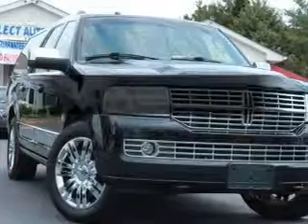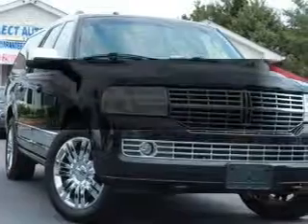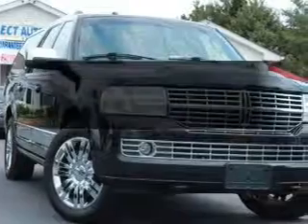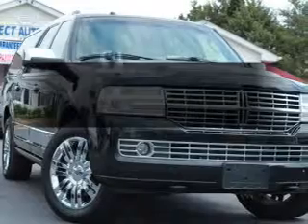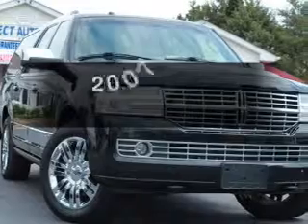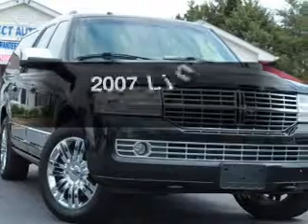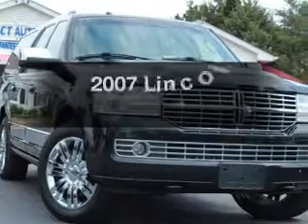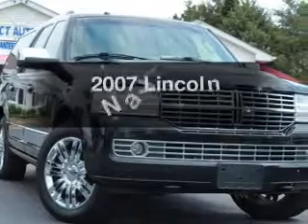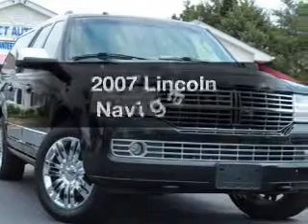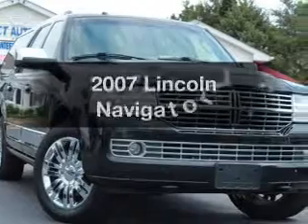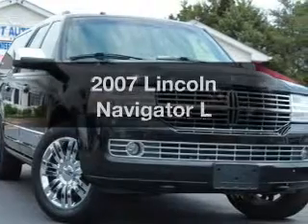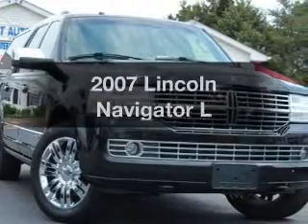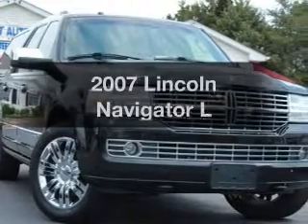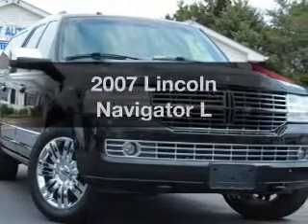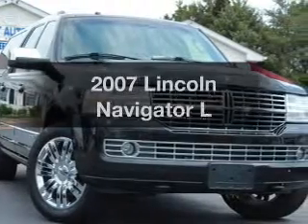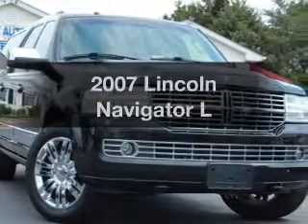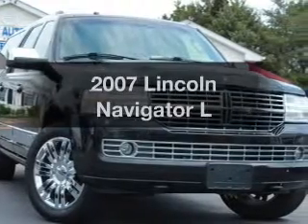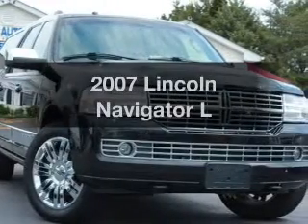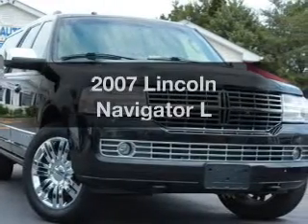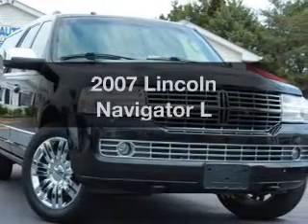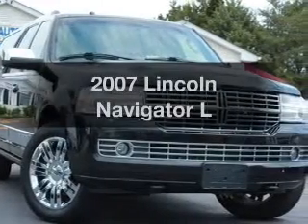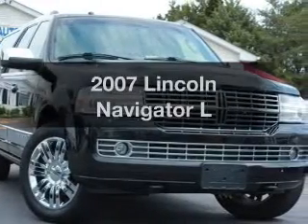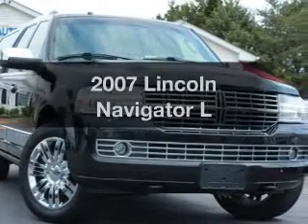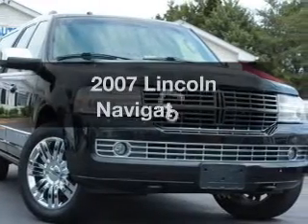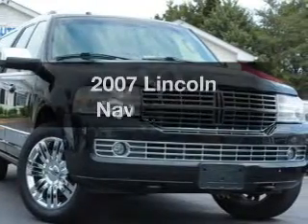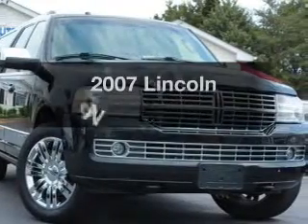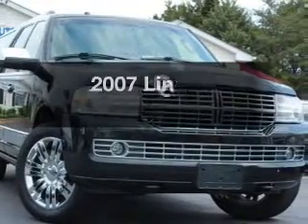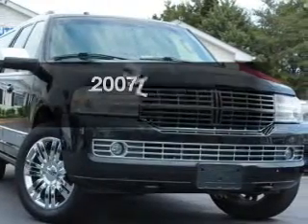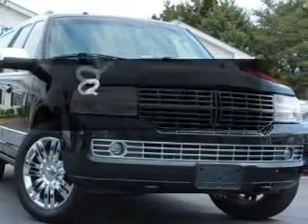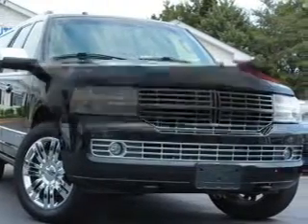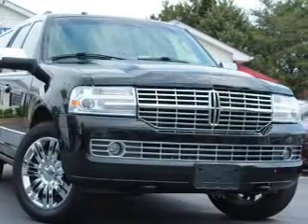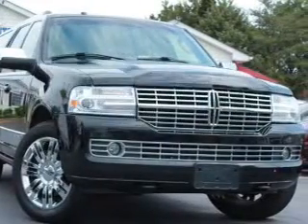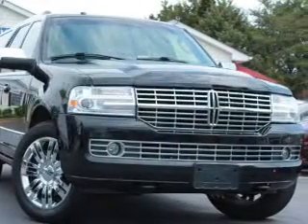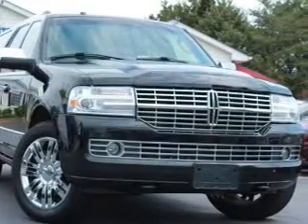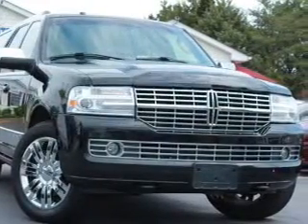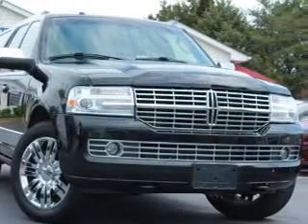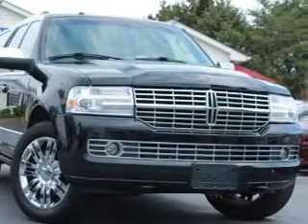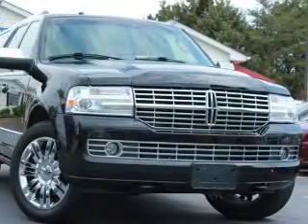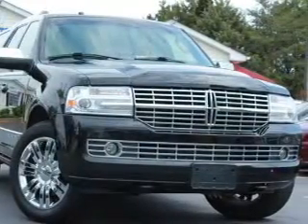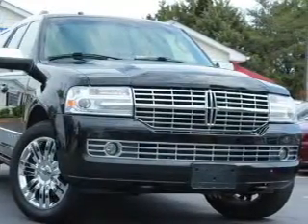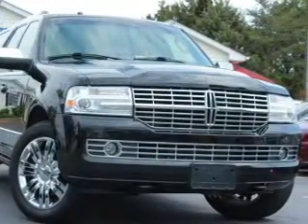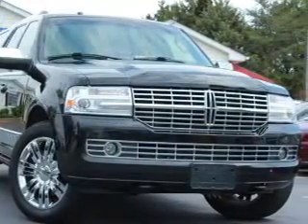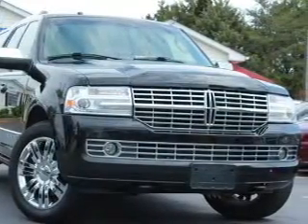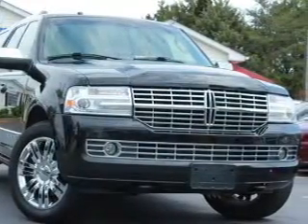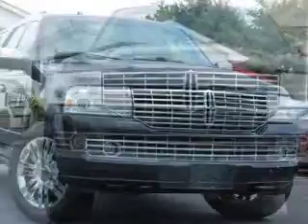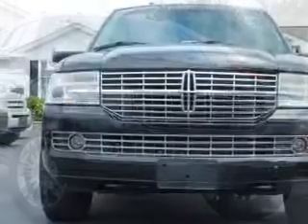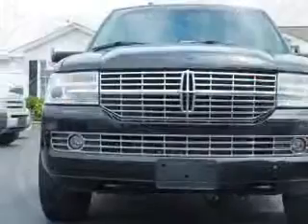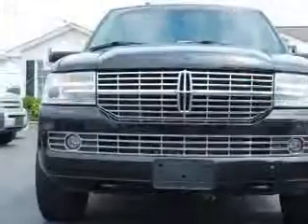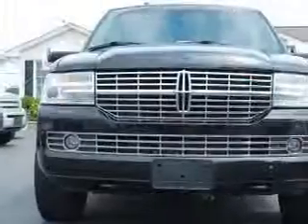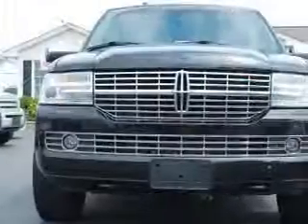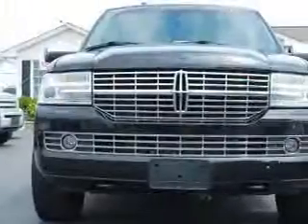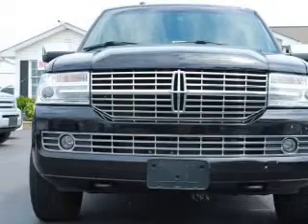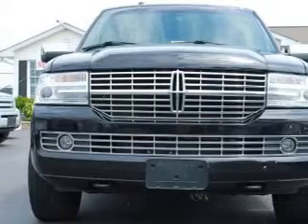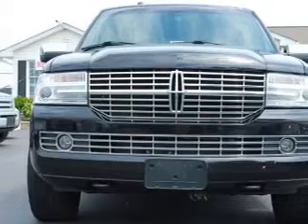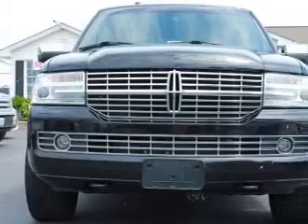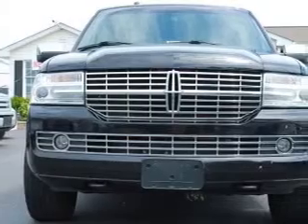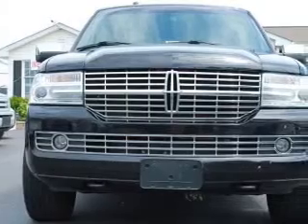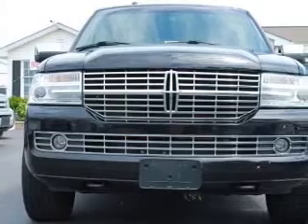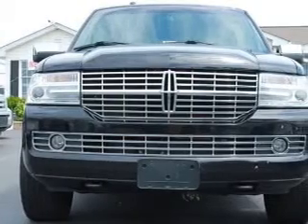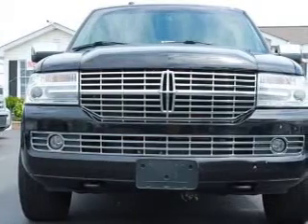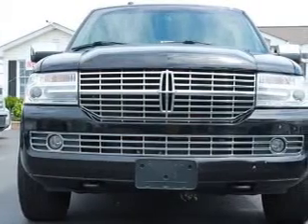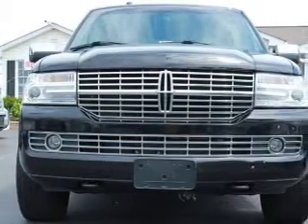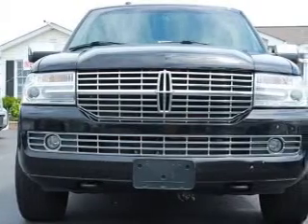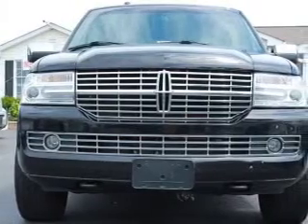Get noticed in this 2007 Lincoln Navigator. Everything you need under one roof with this great vehicle.